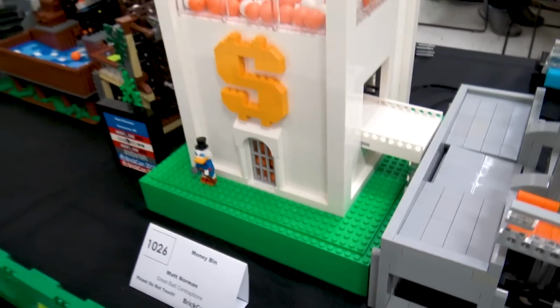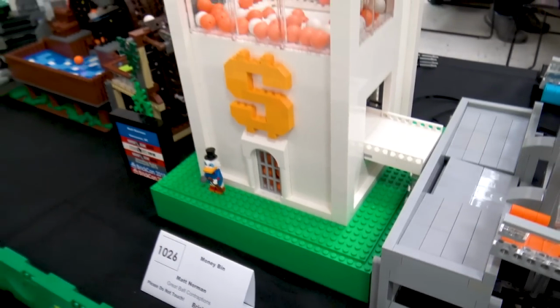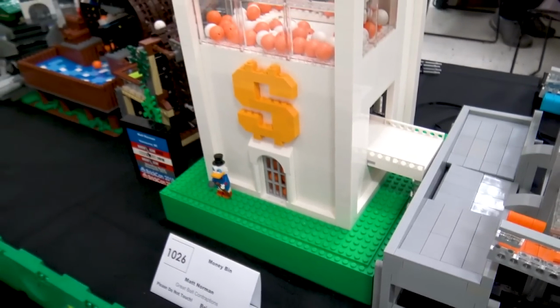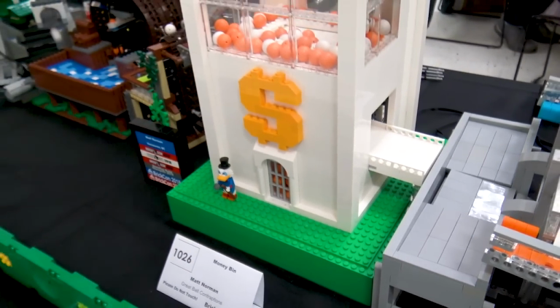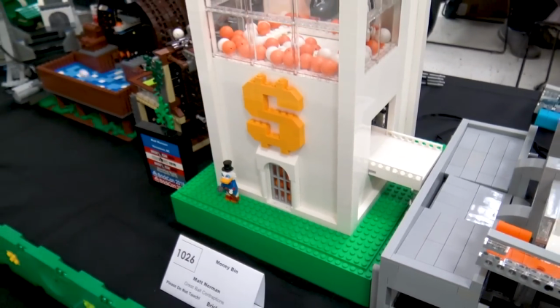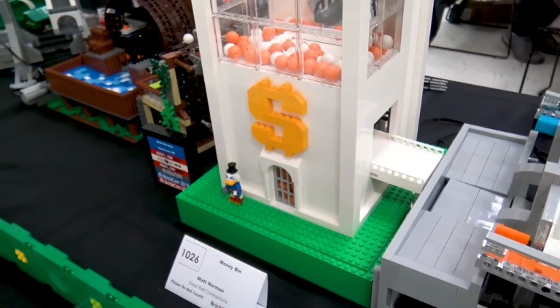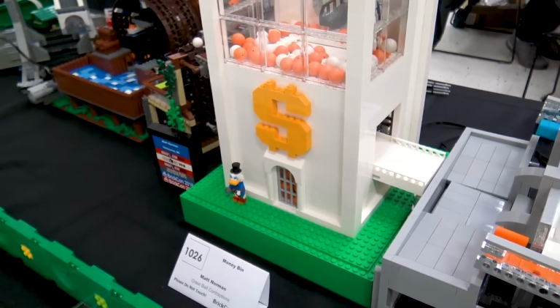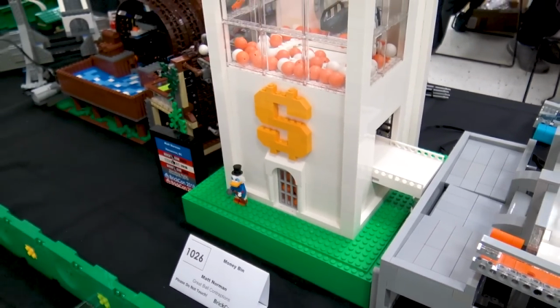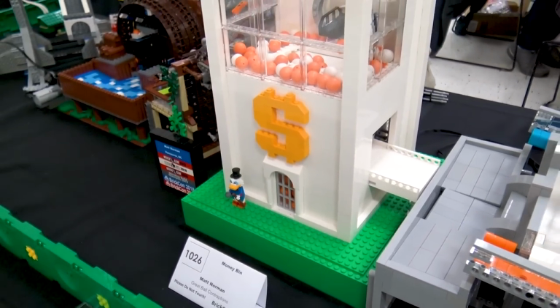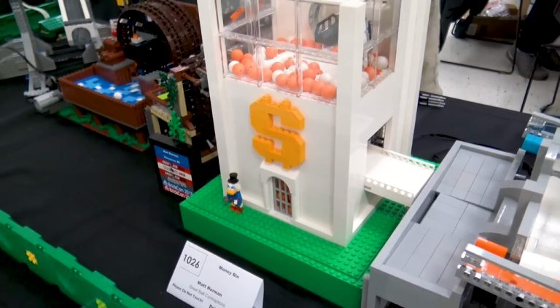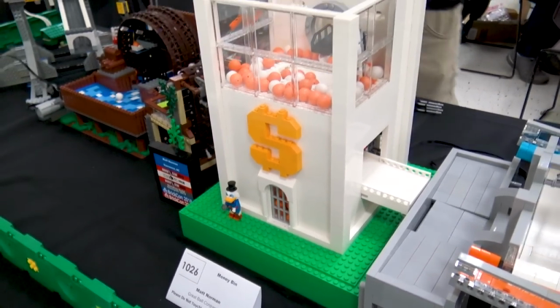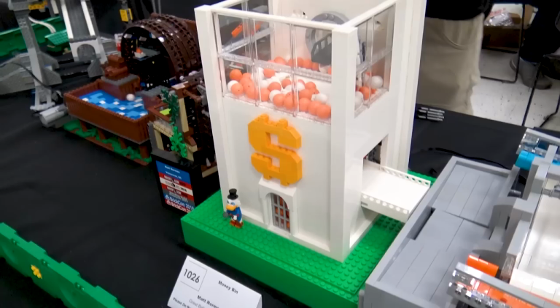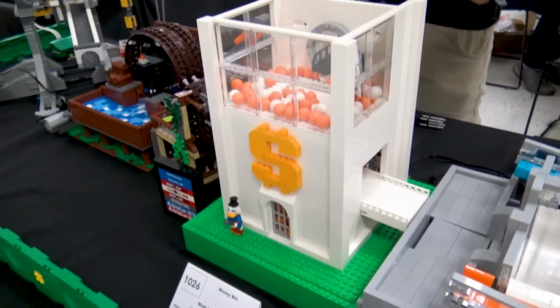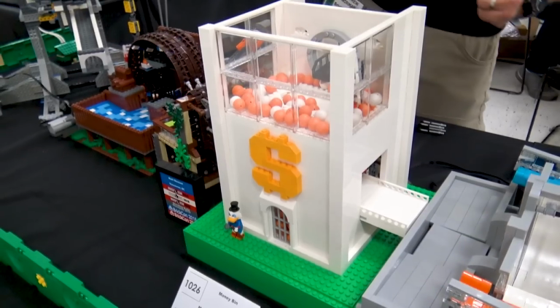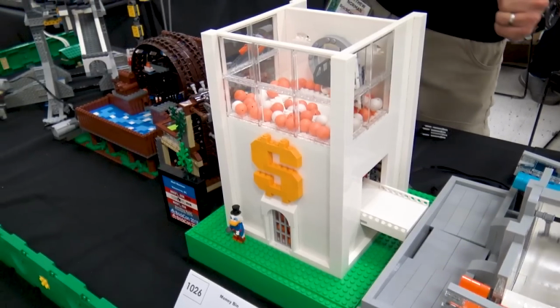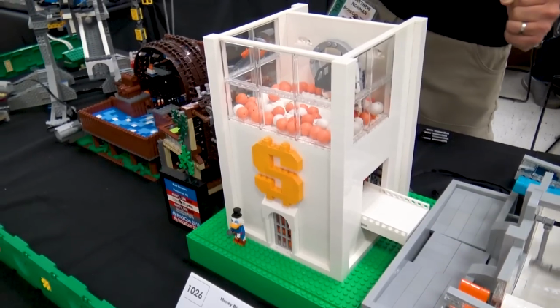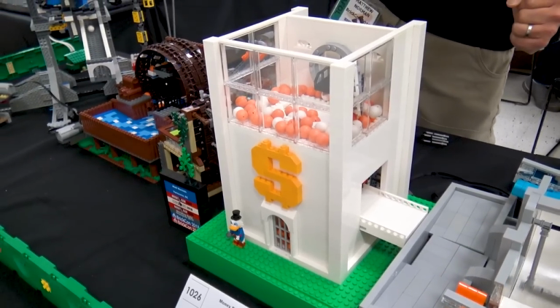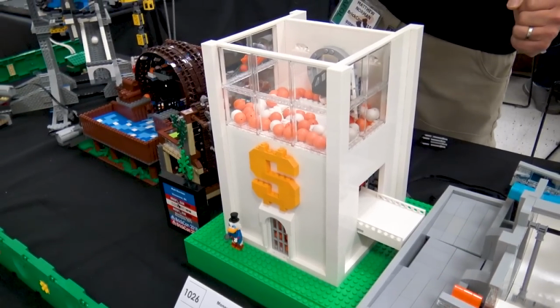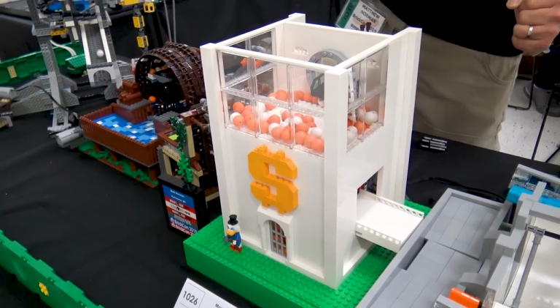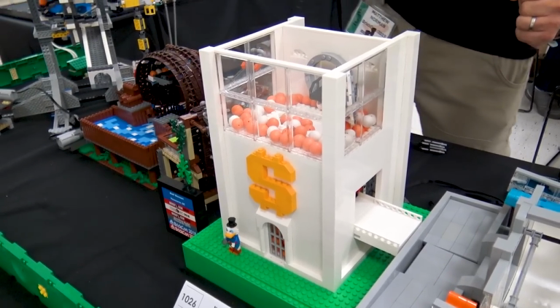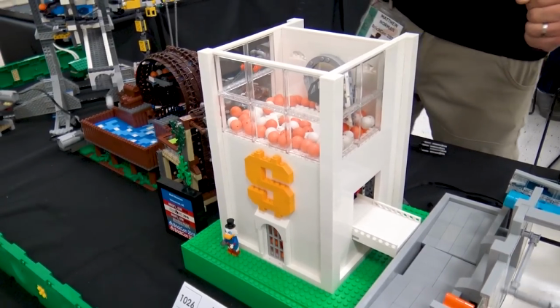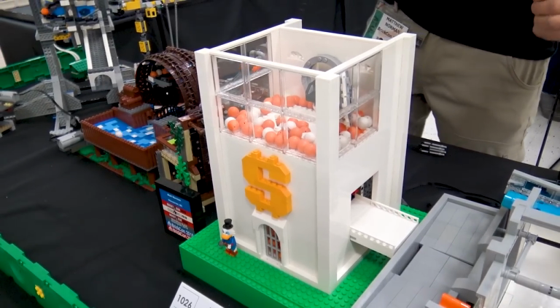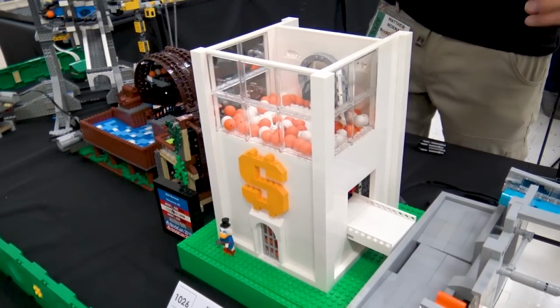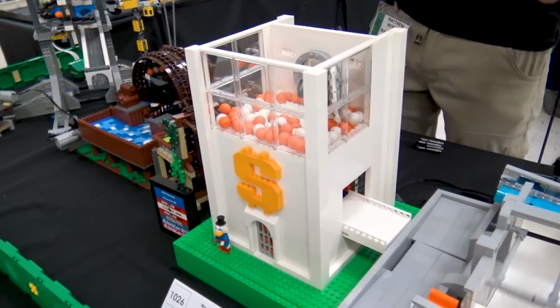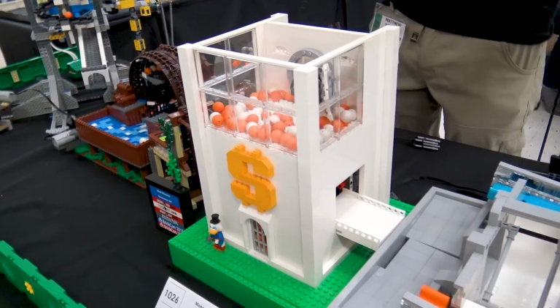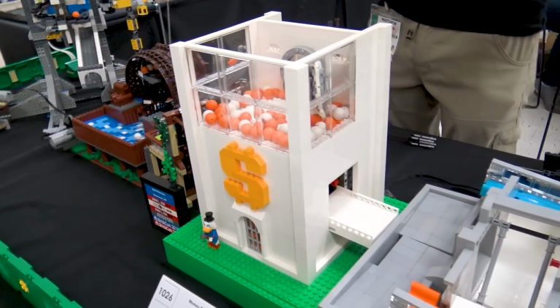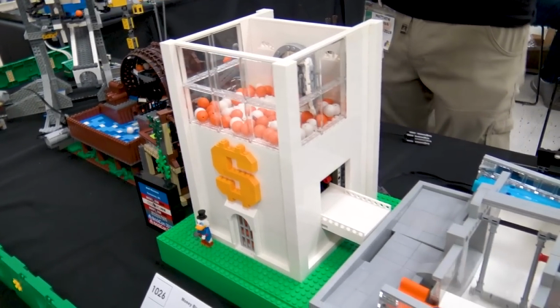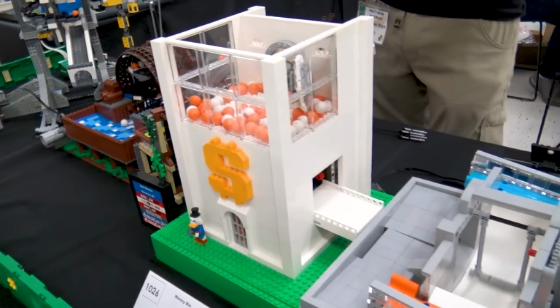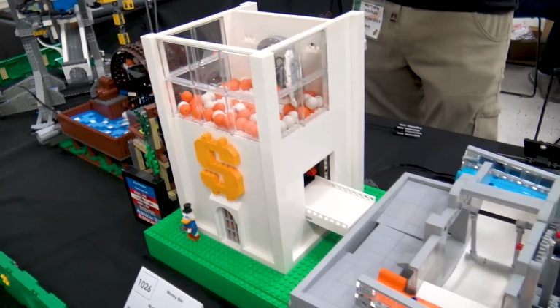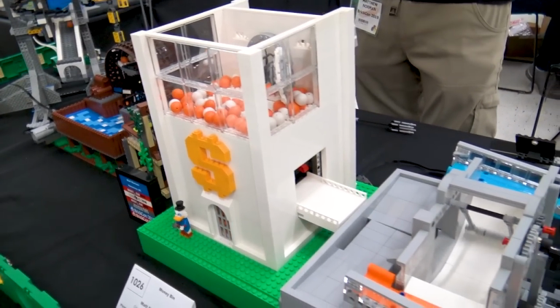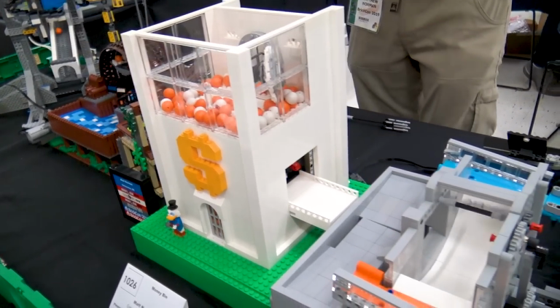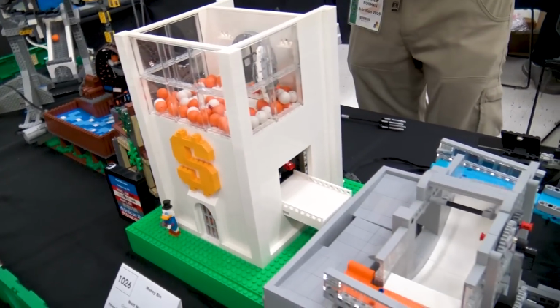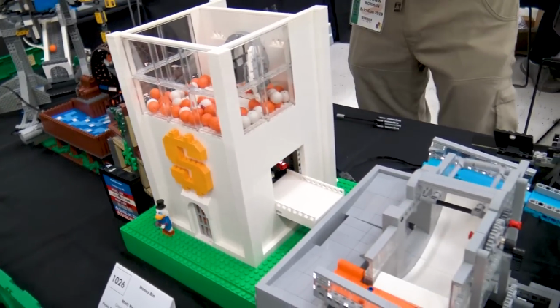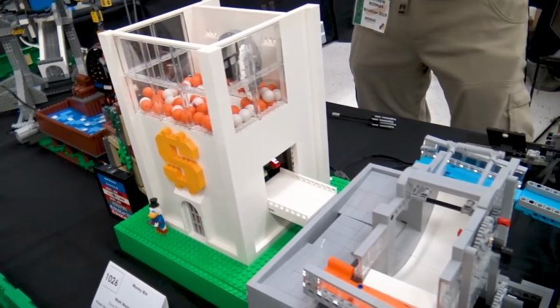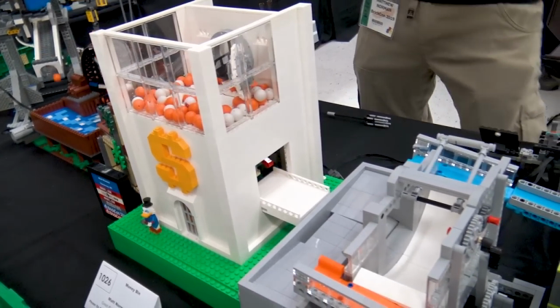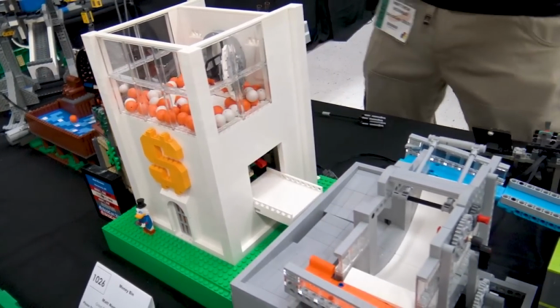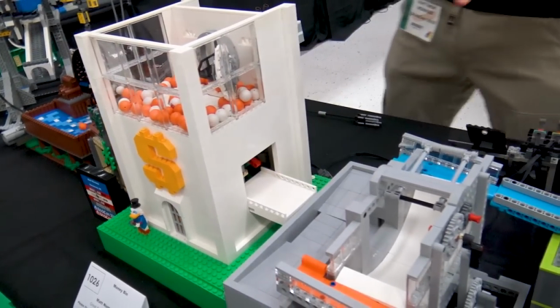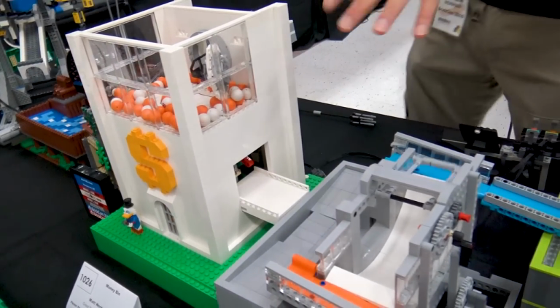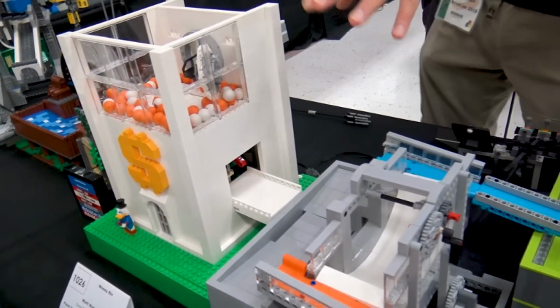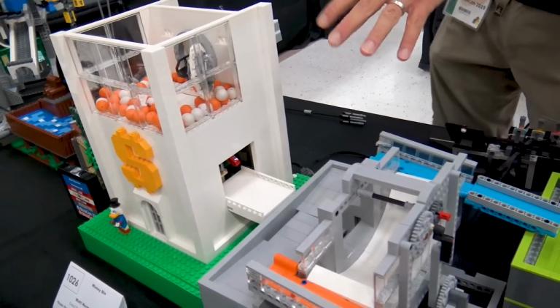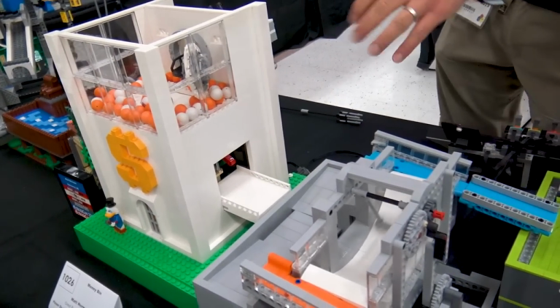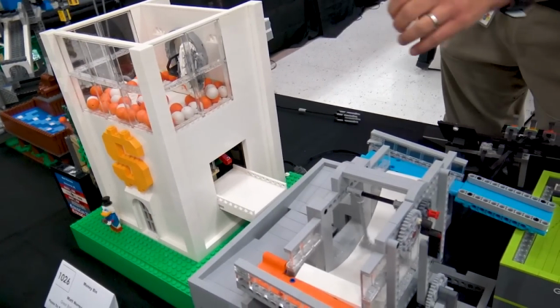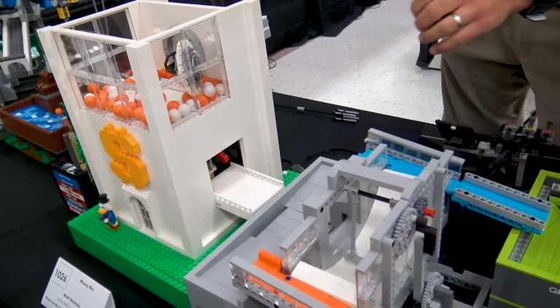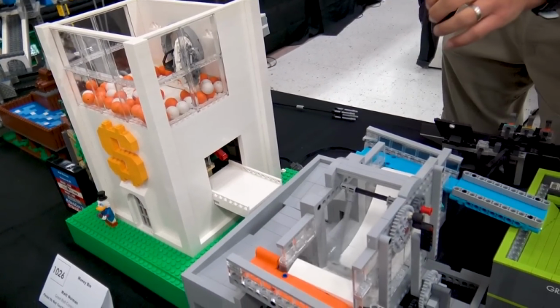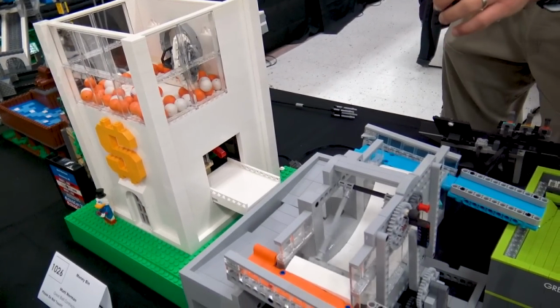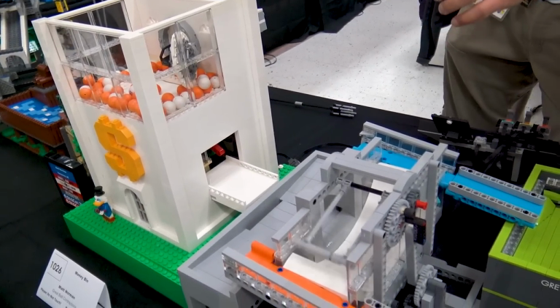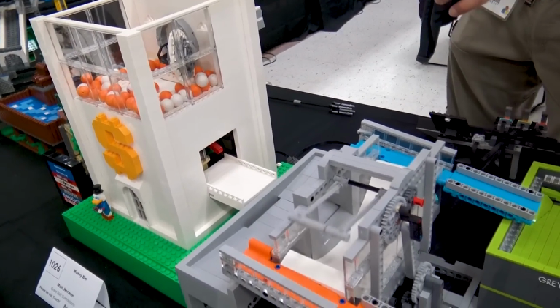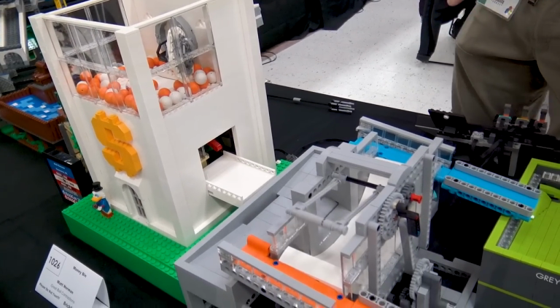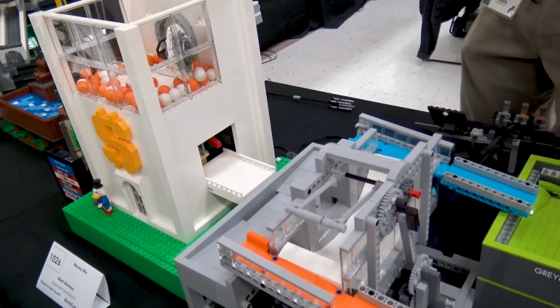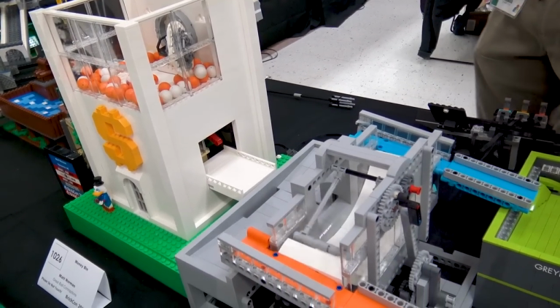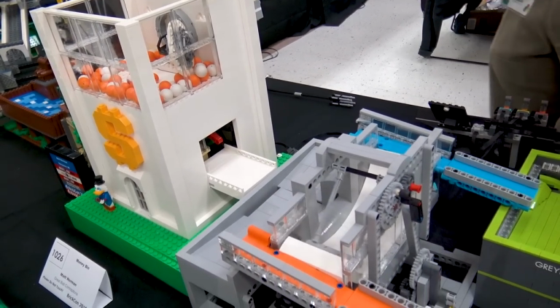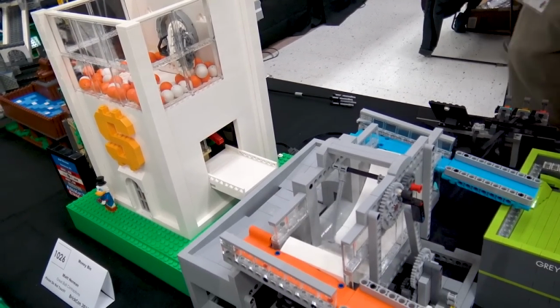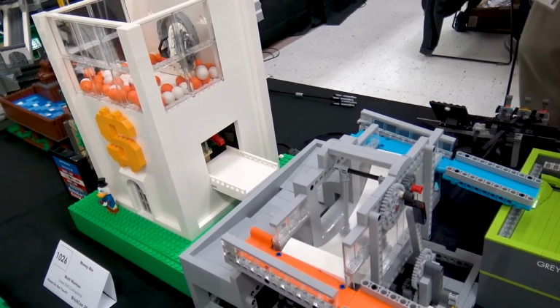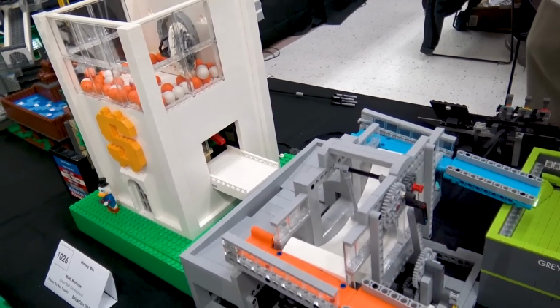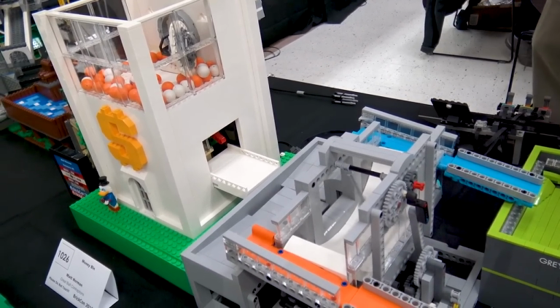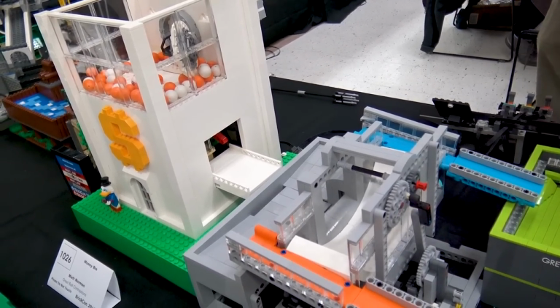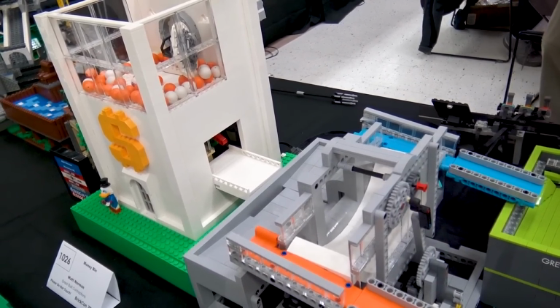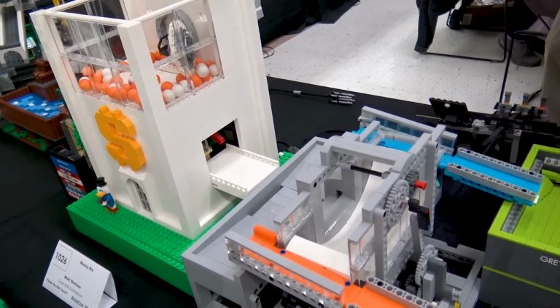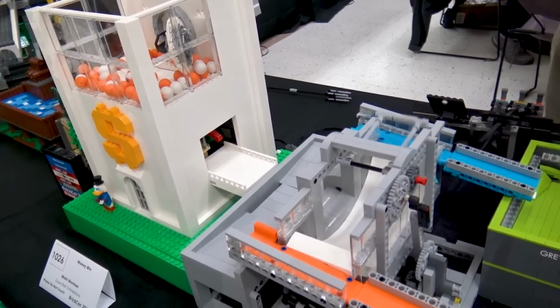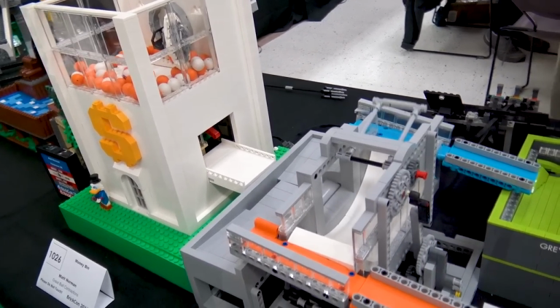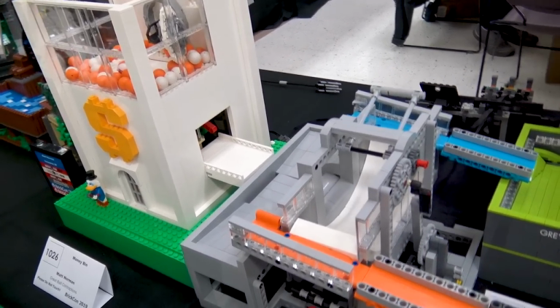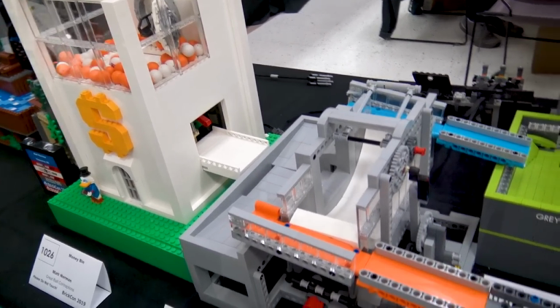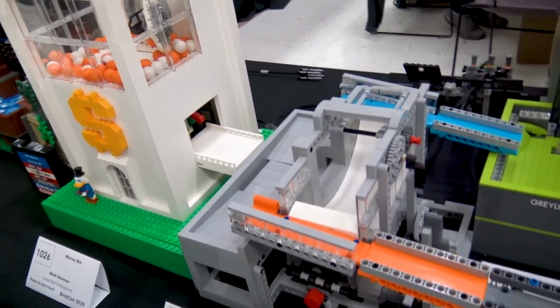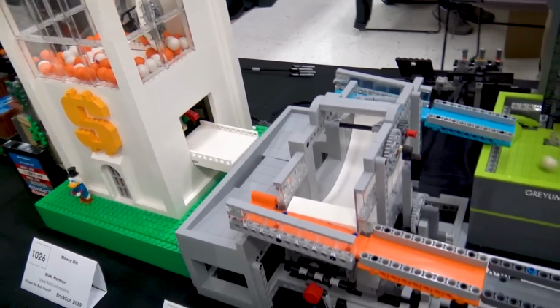I've been having a few troubles with this module — it's jamming up a little bit on the inside — but it seems to be working fine now.